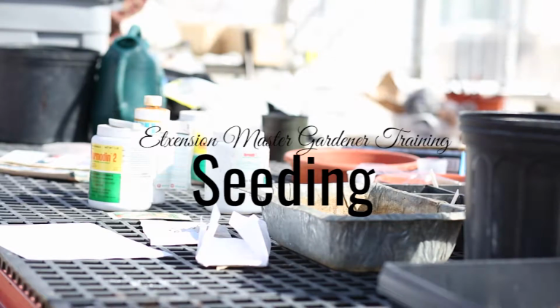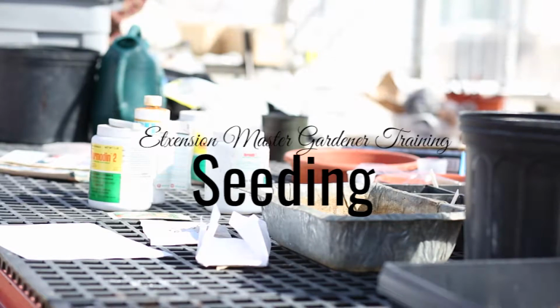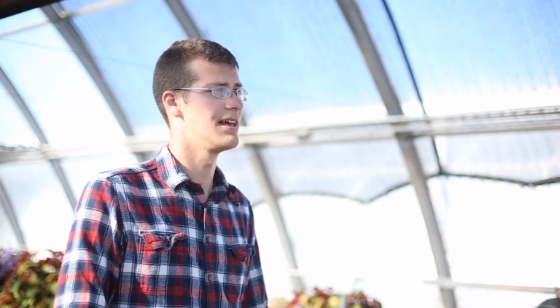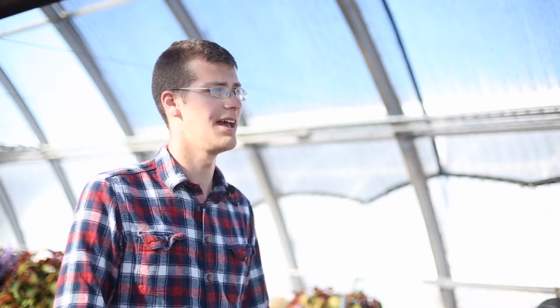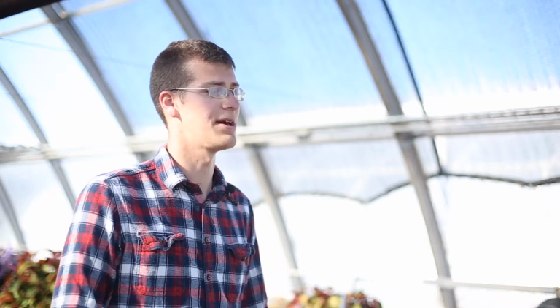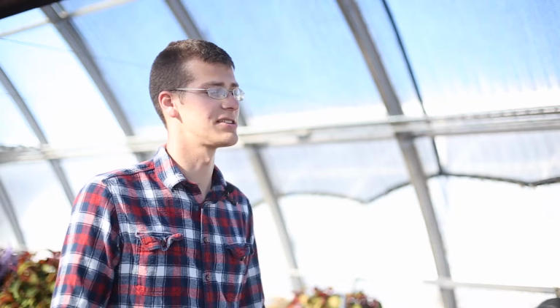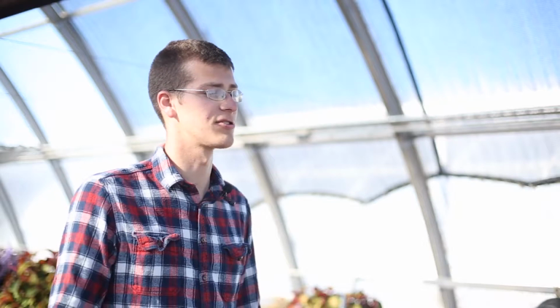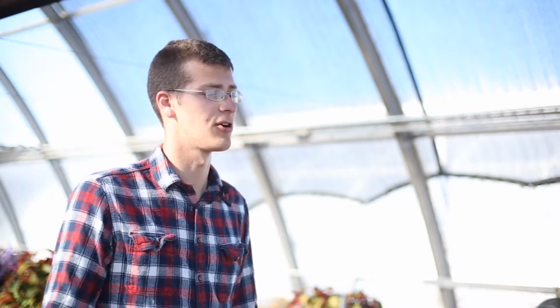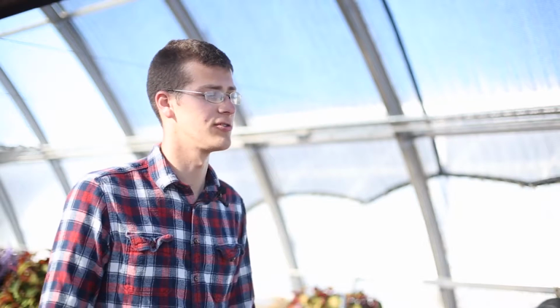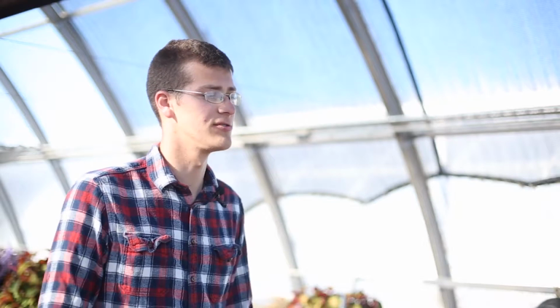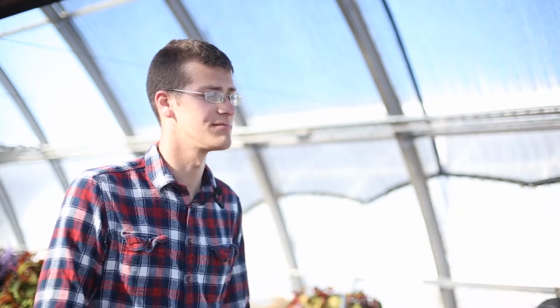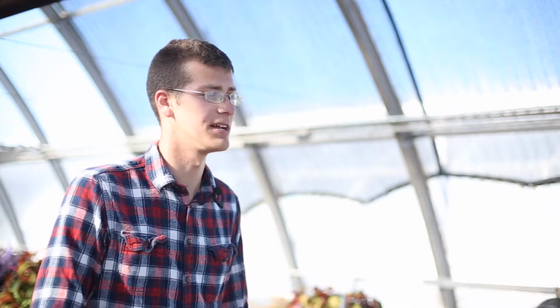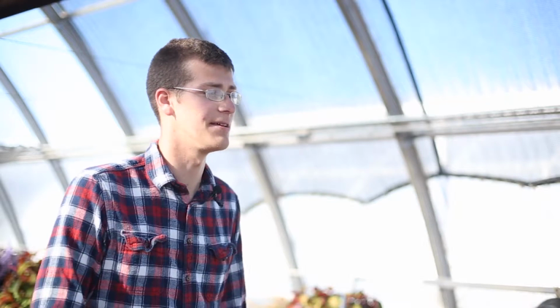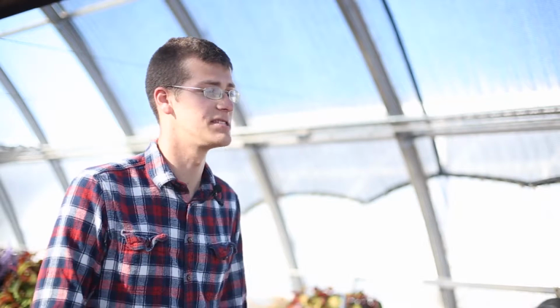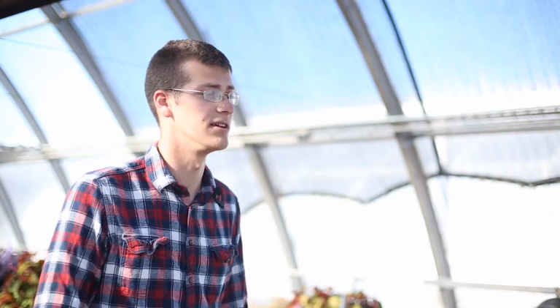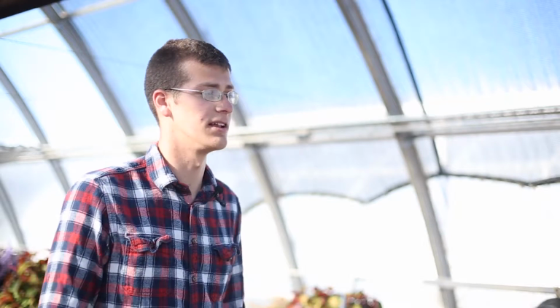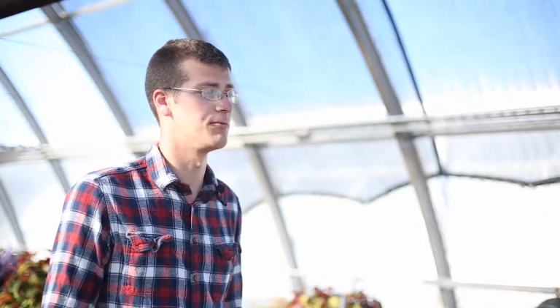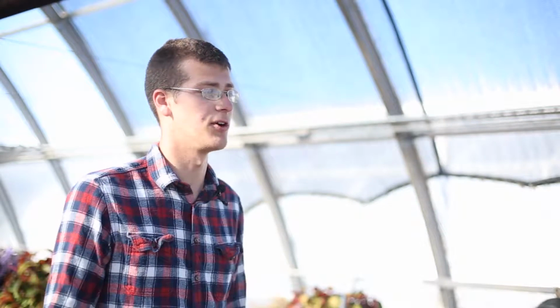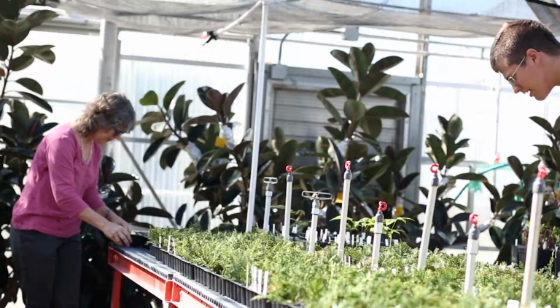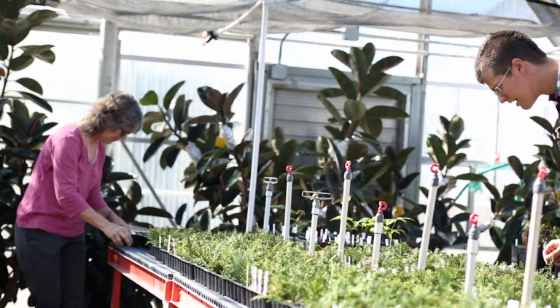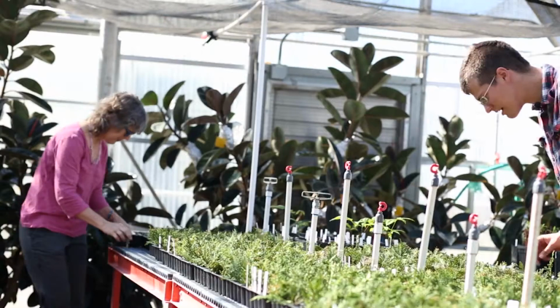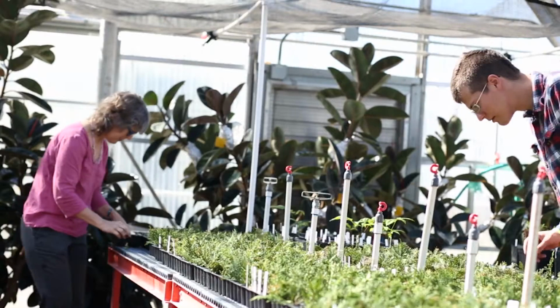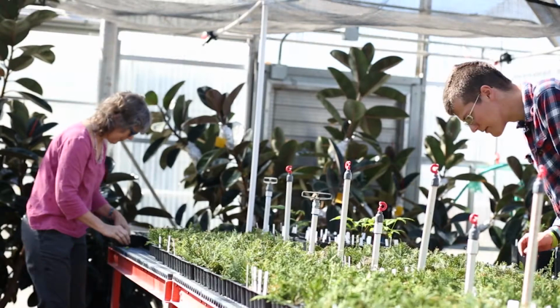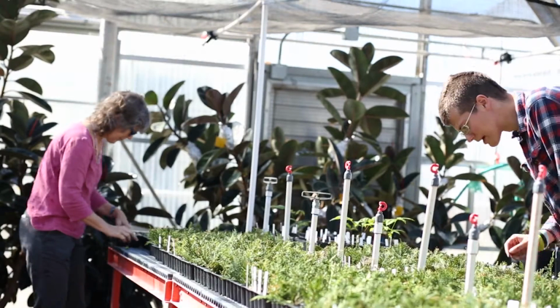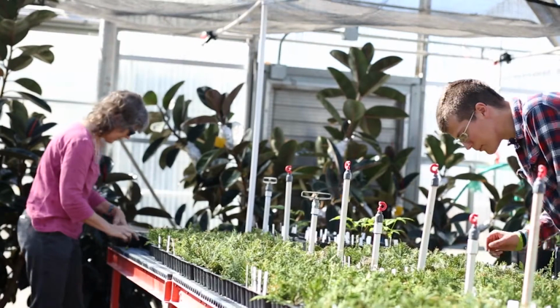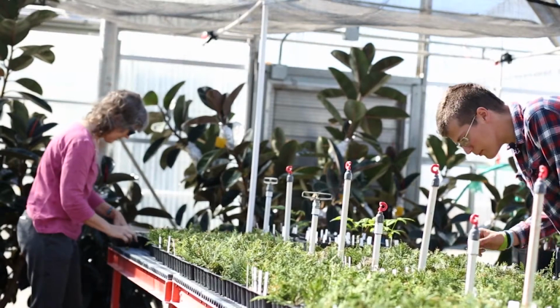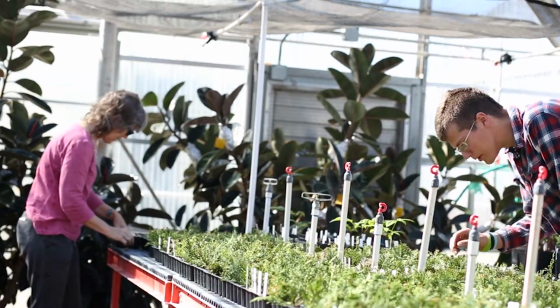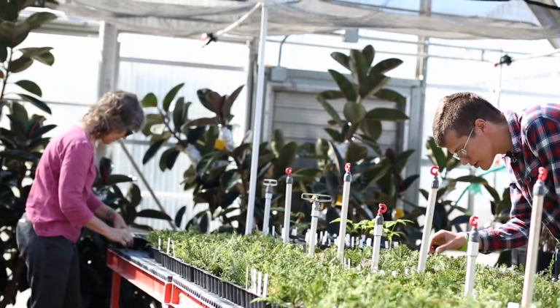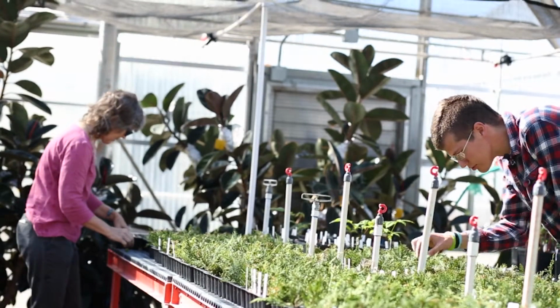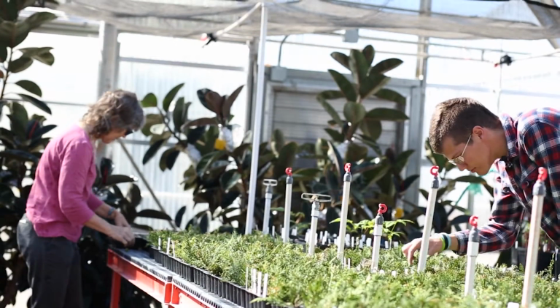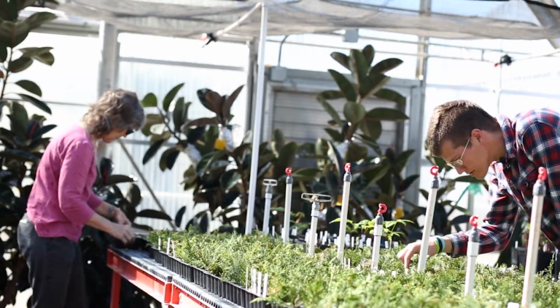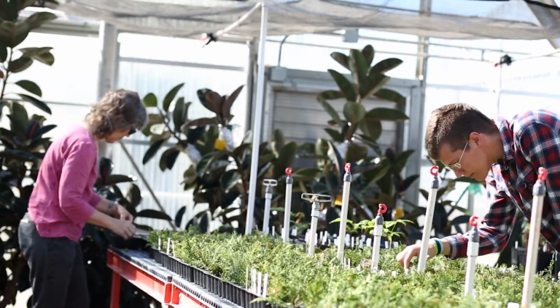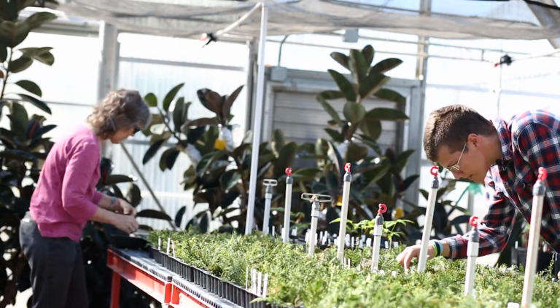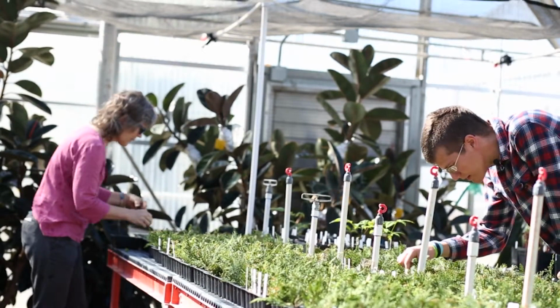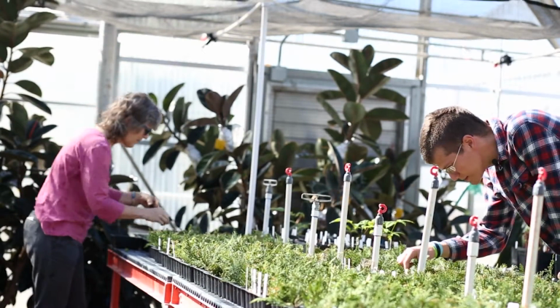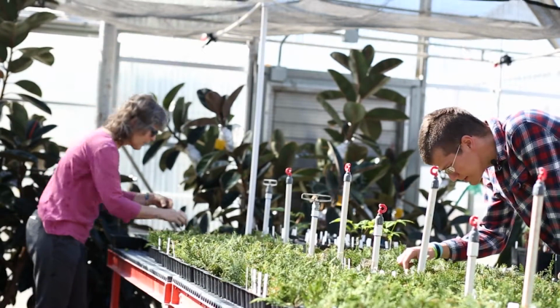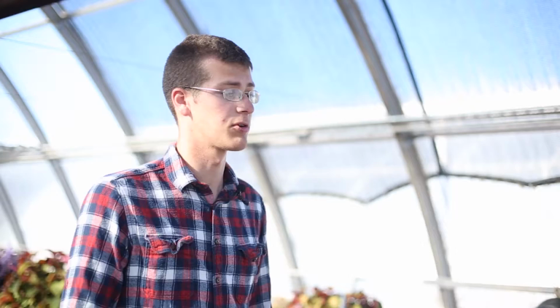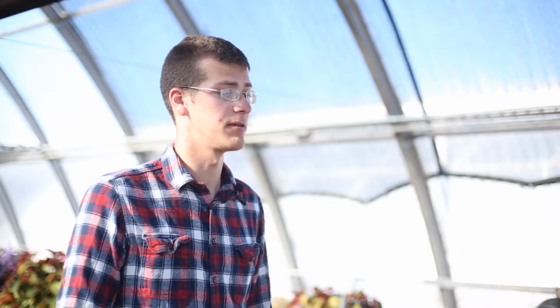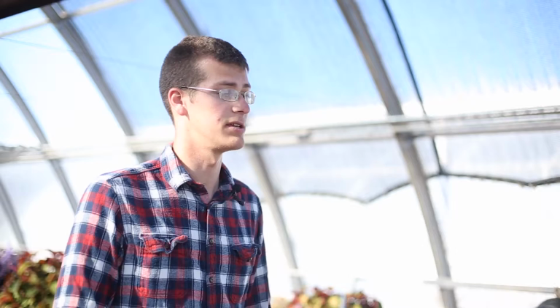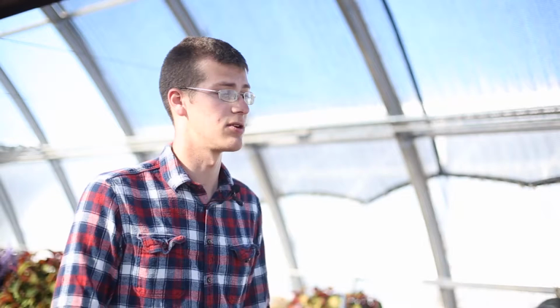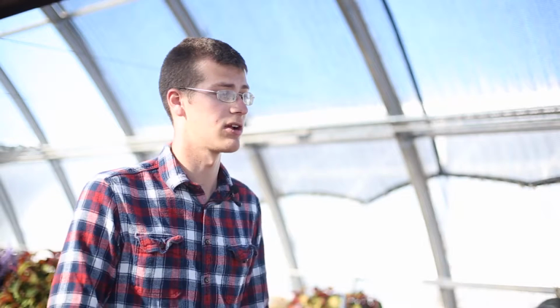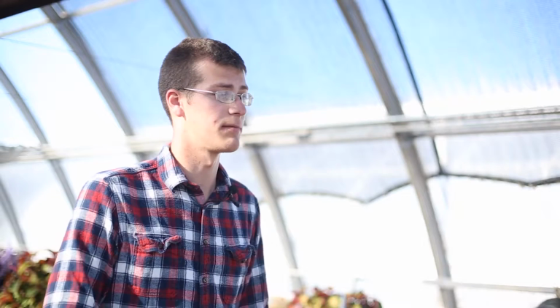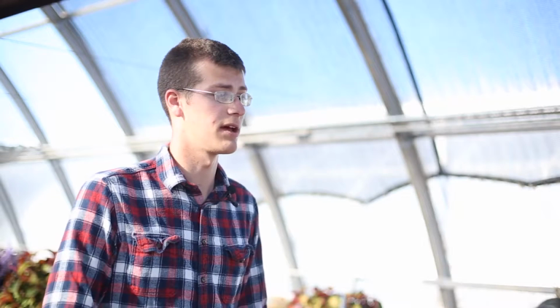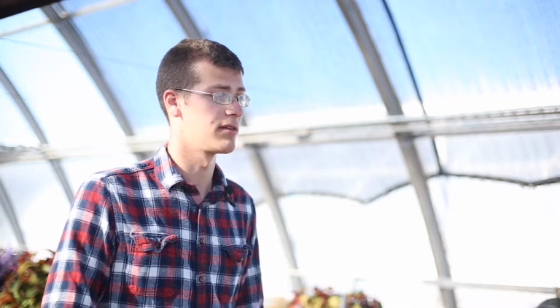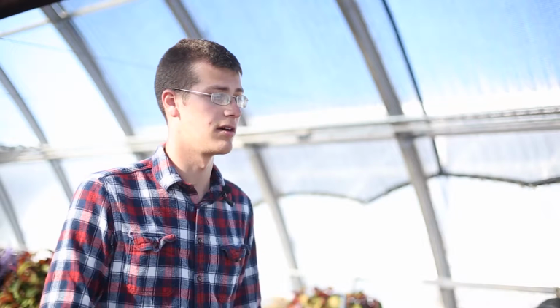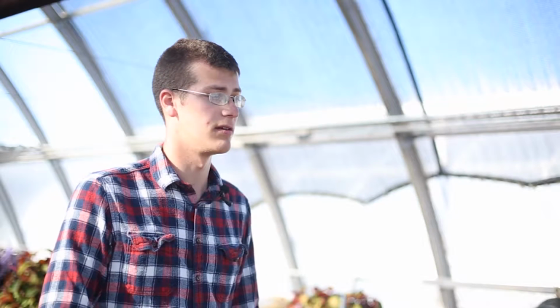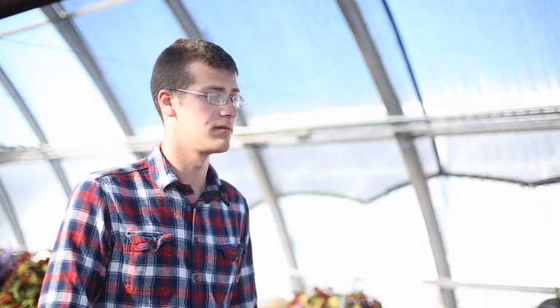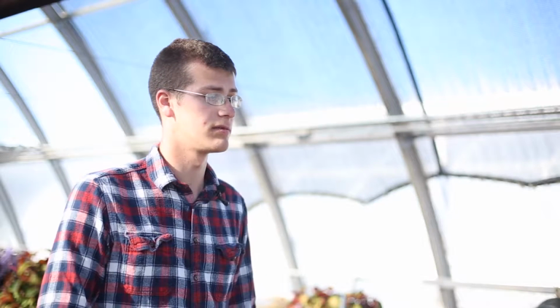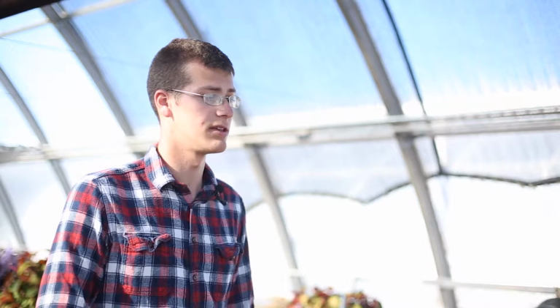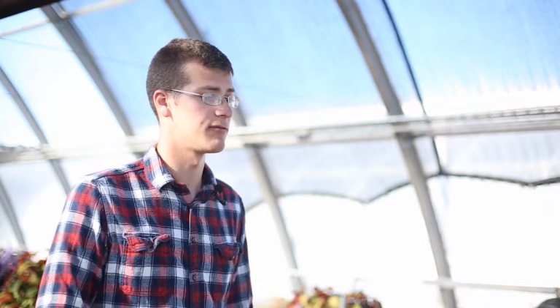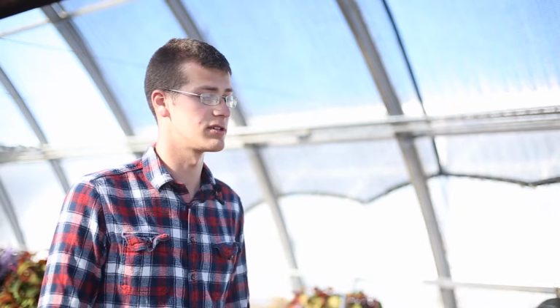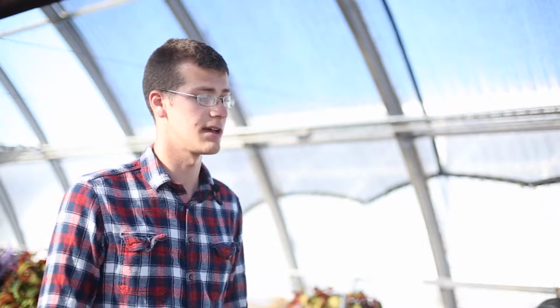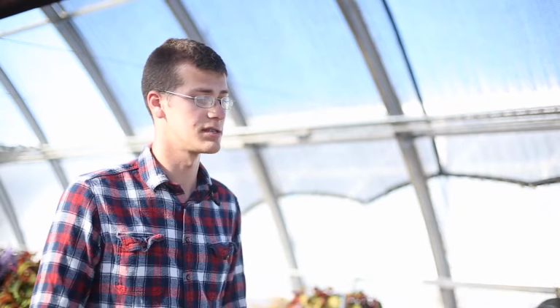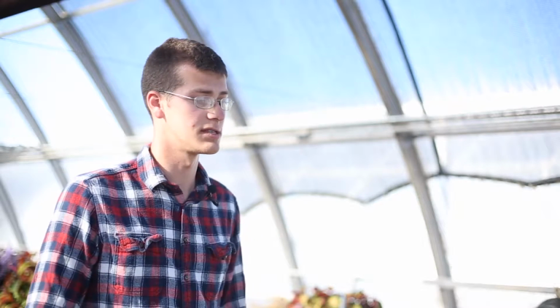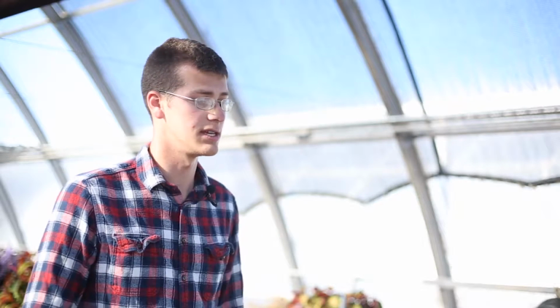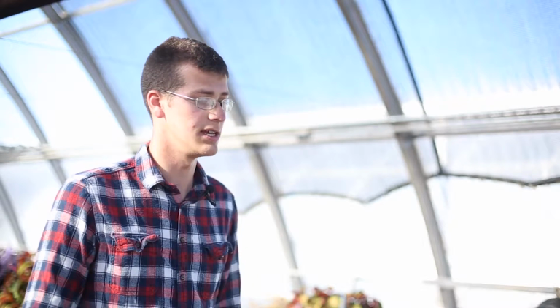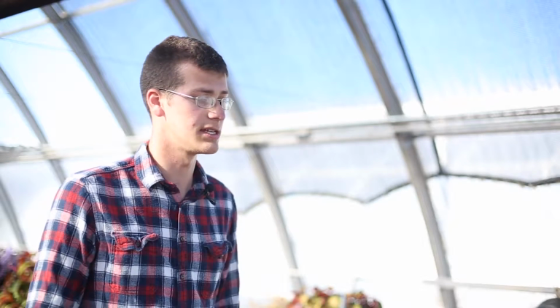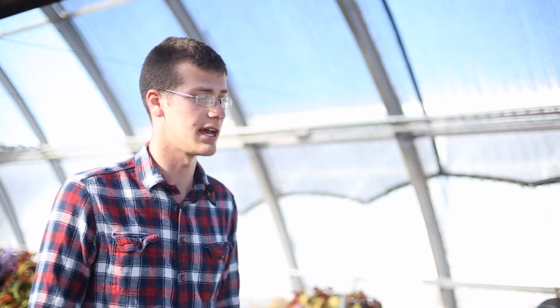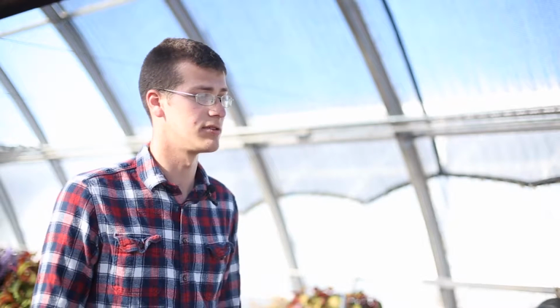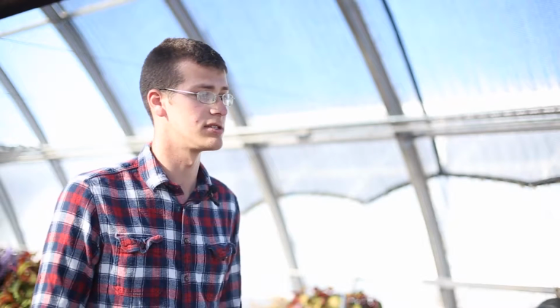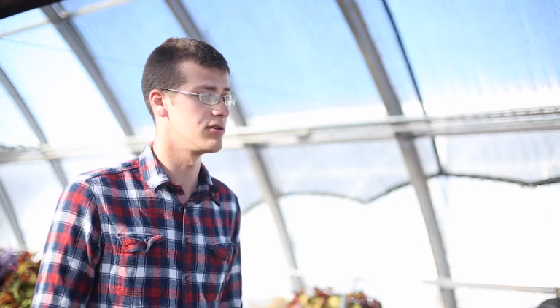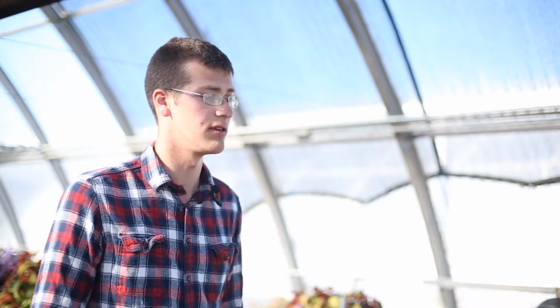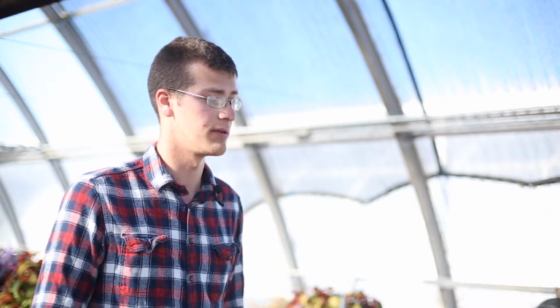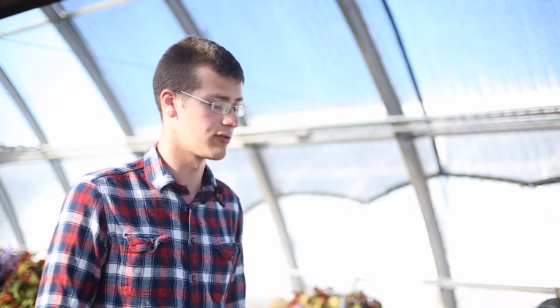Hey Master Gardeners, my name is Dylan and we're at the Virginia Tech Greenhouses today. Today we're going to be talking about the different types of seeds and how to sow them.